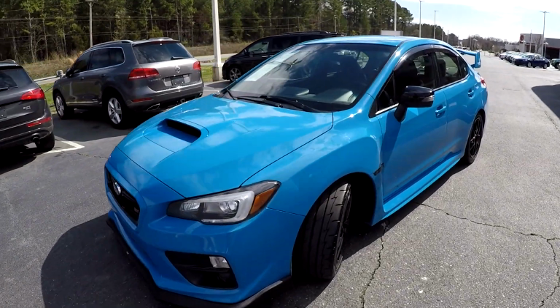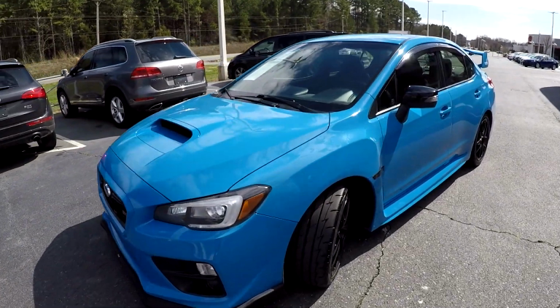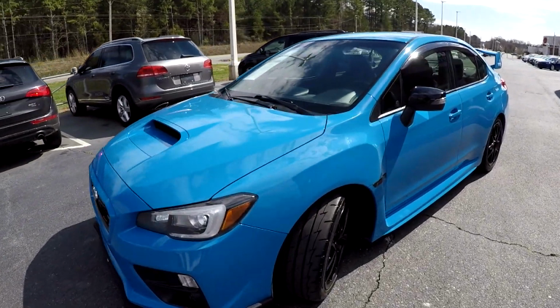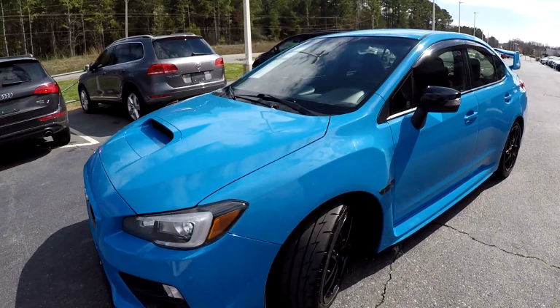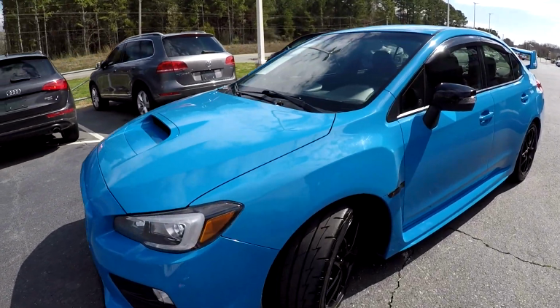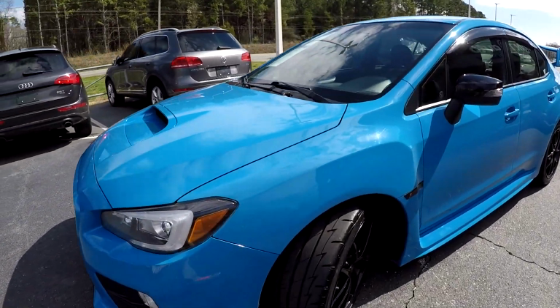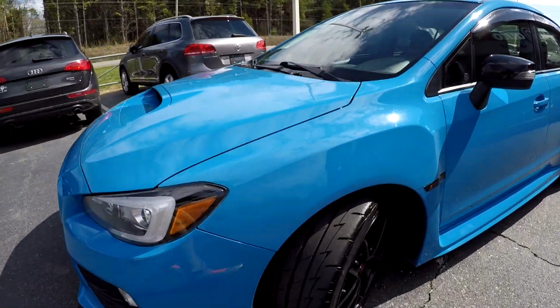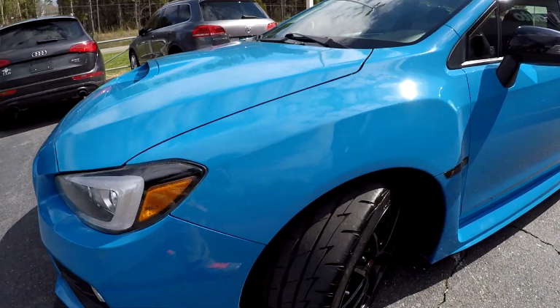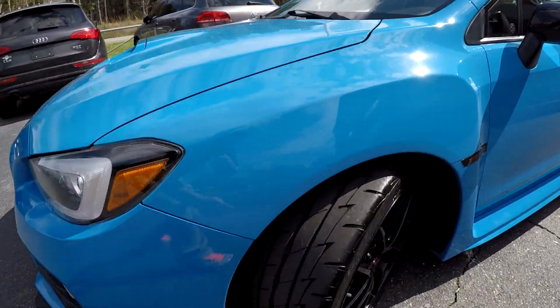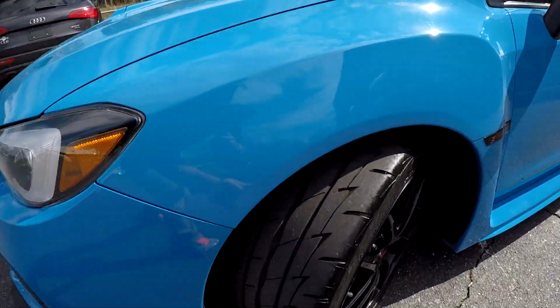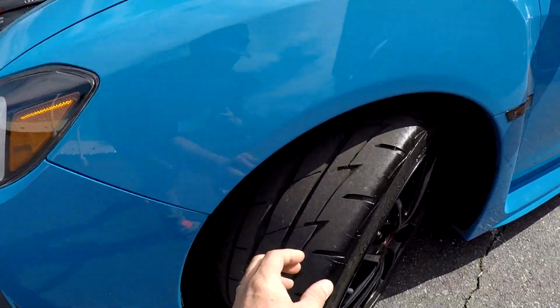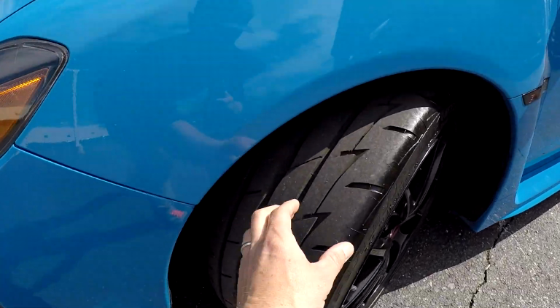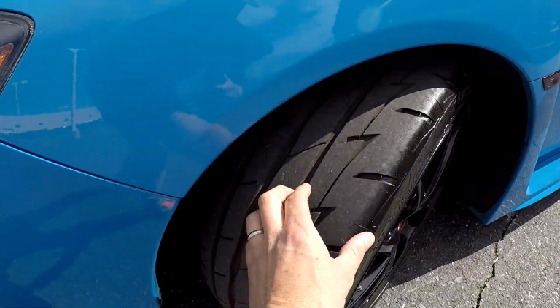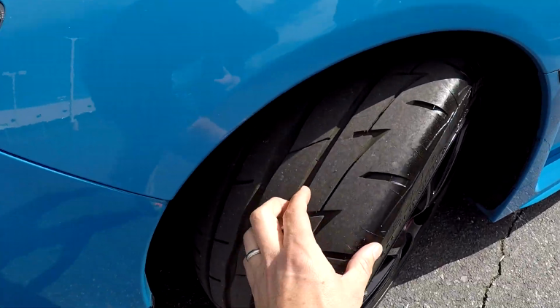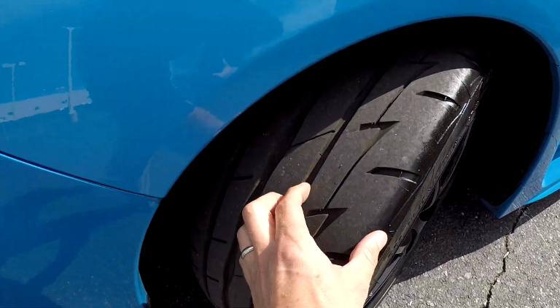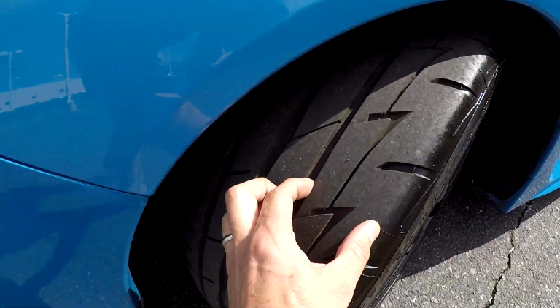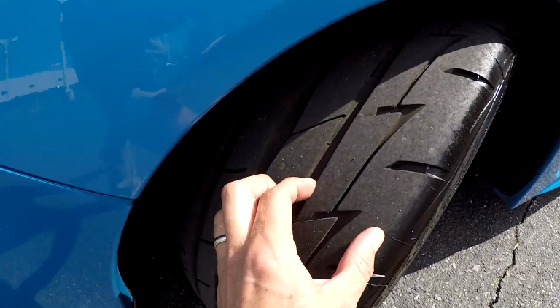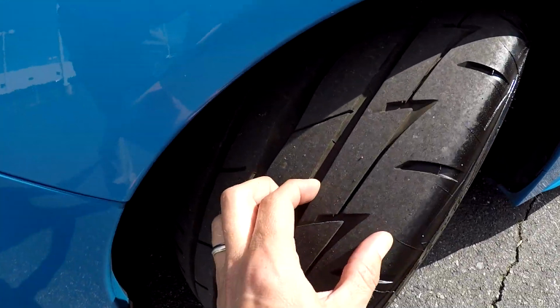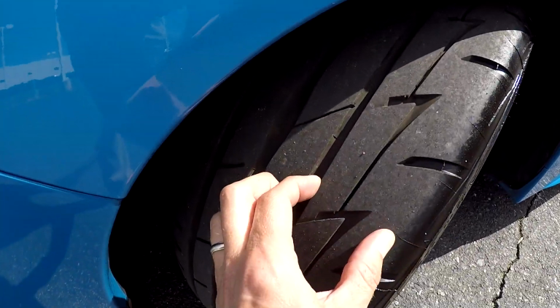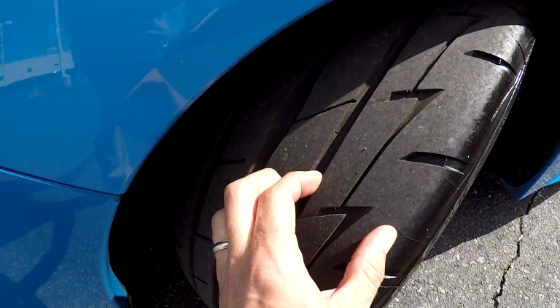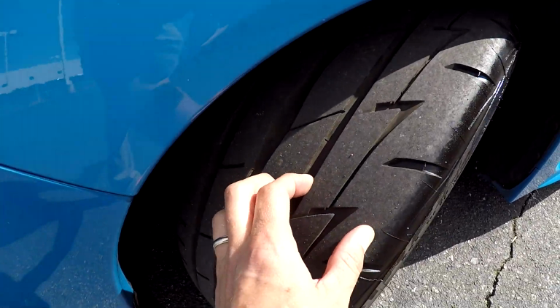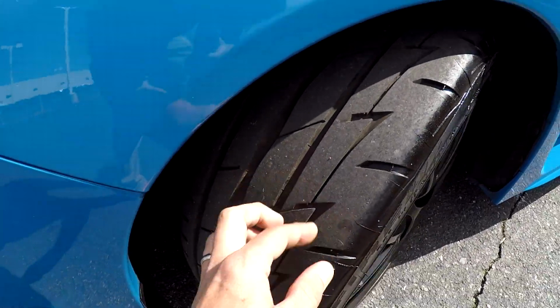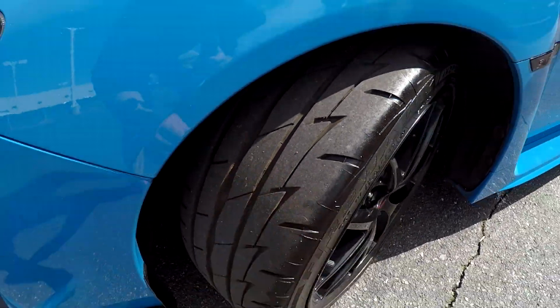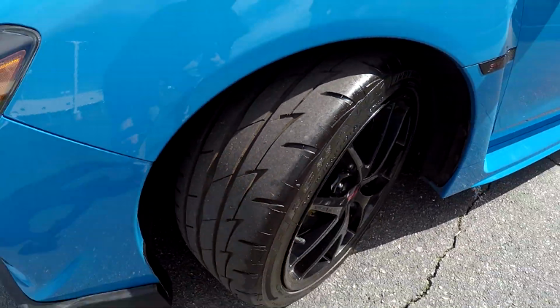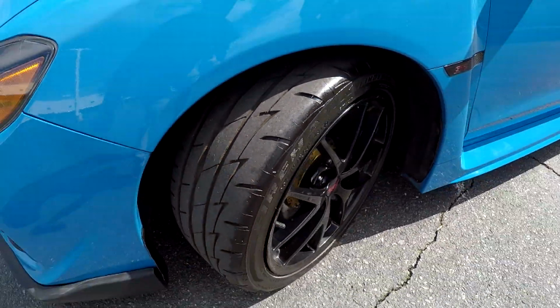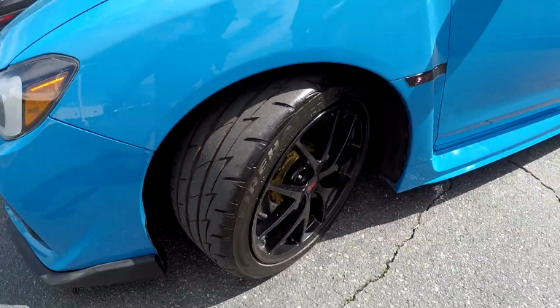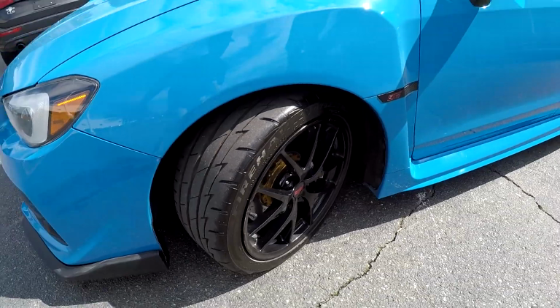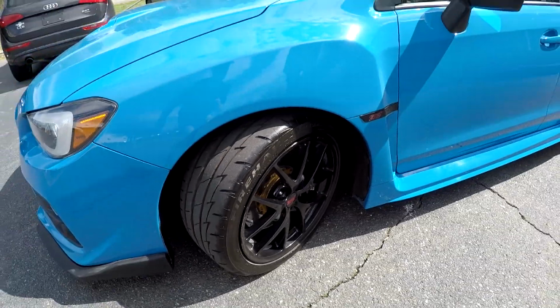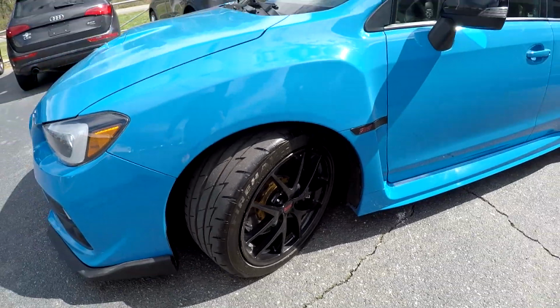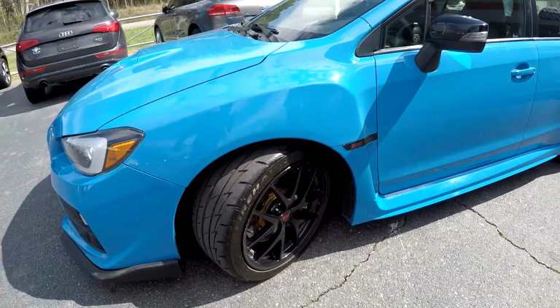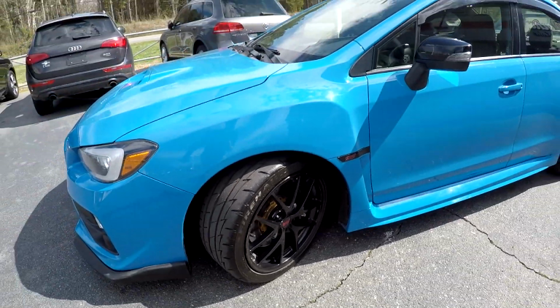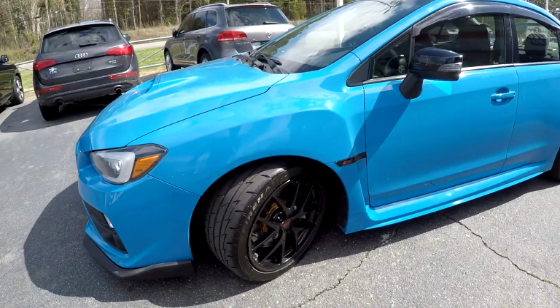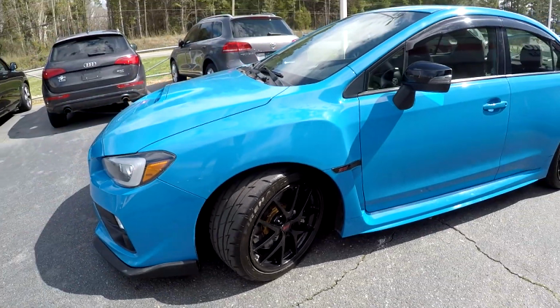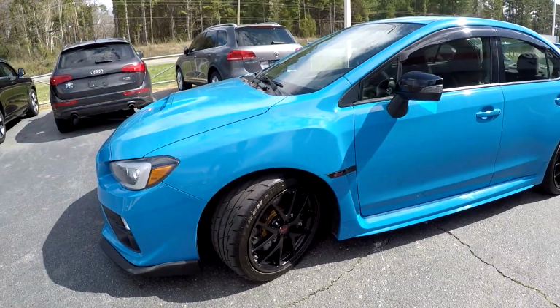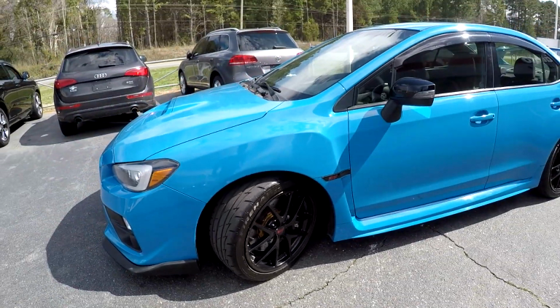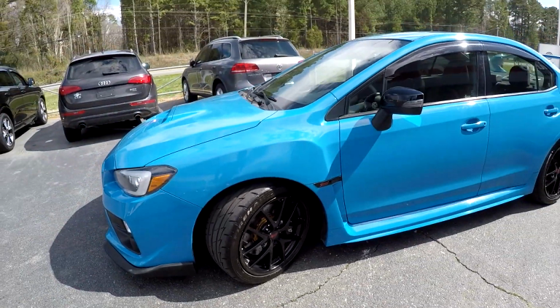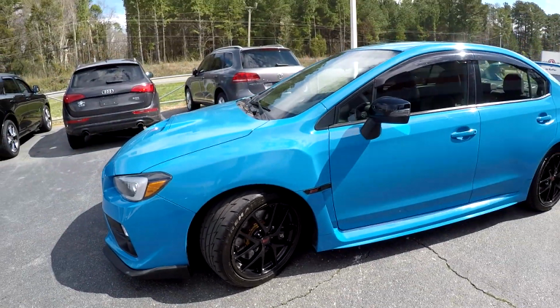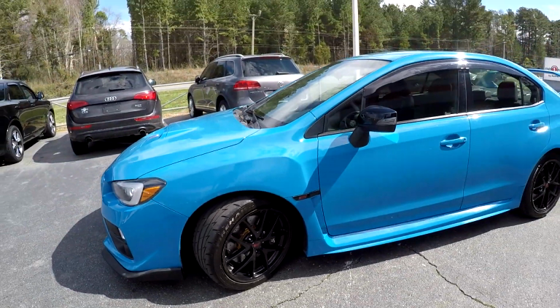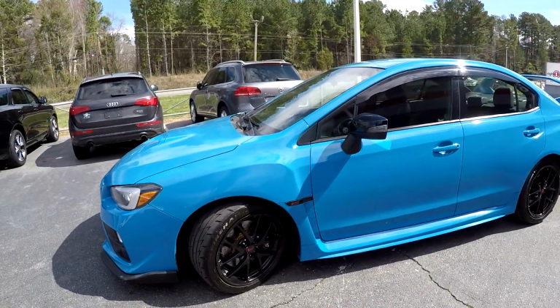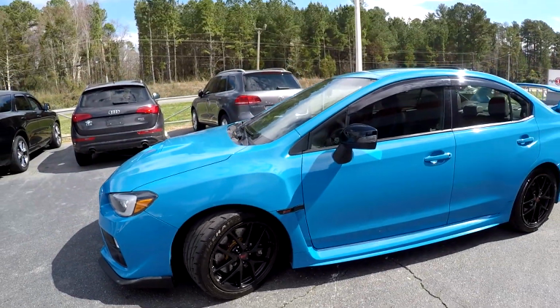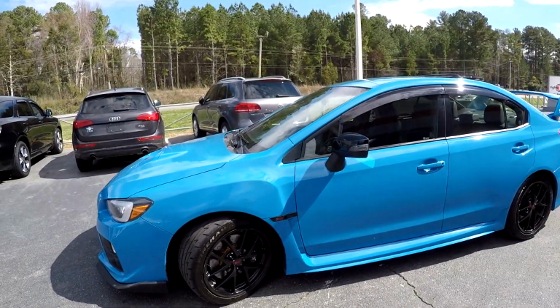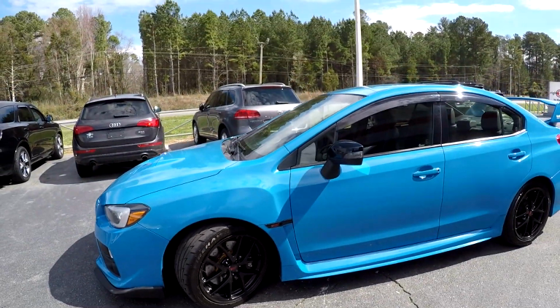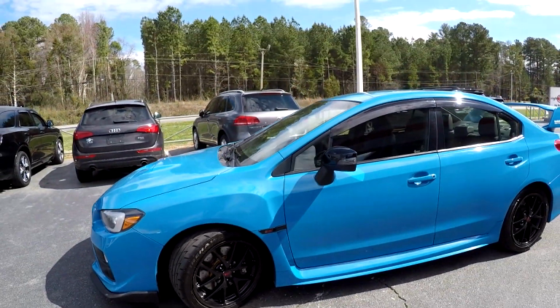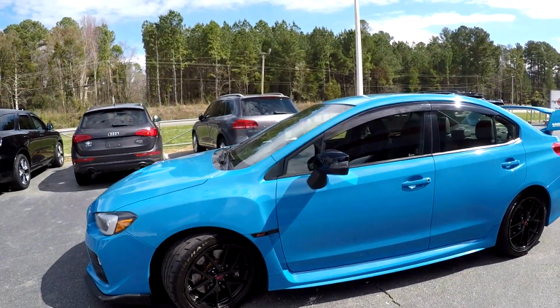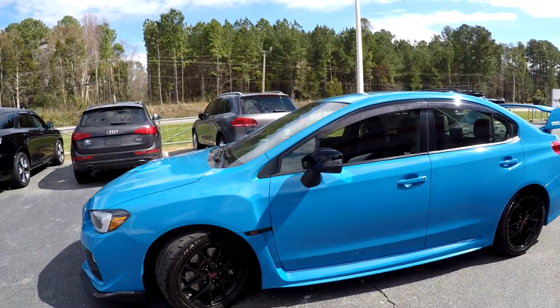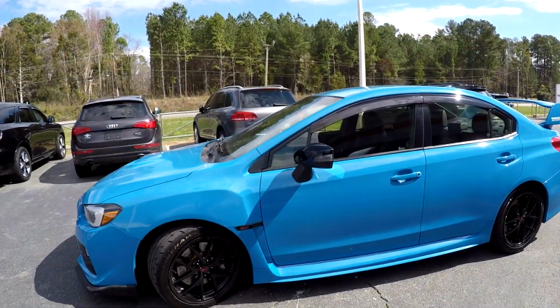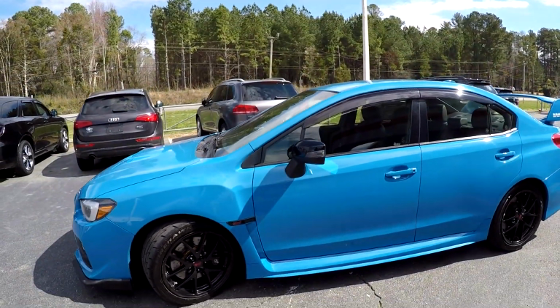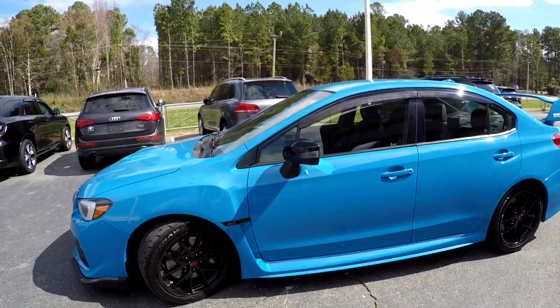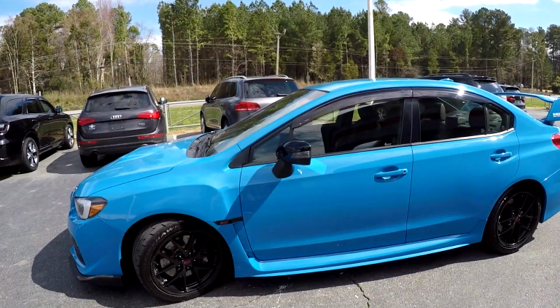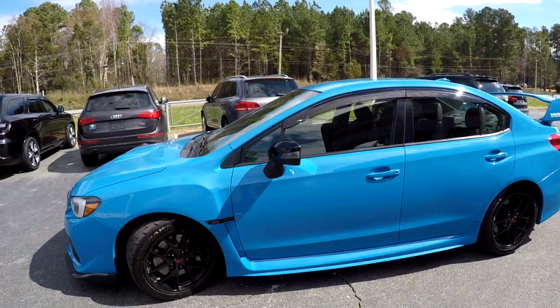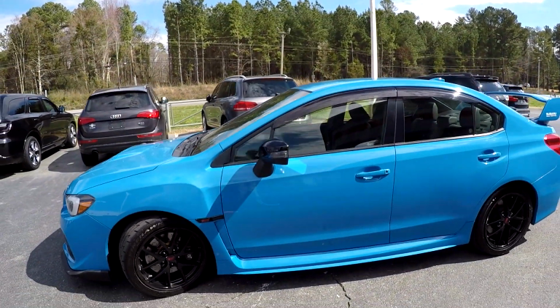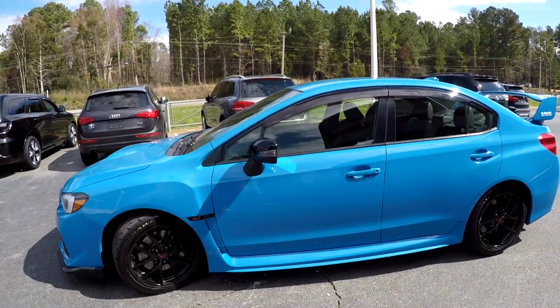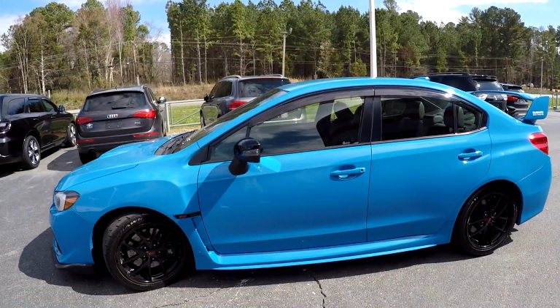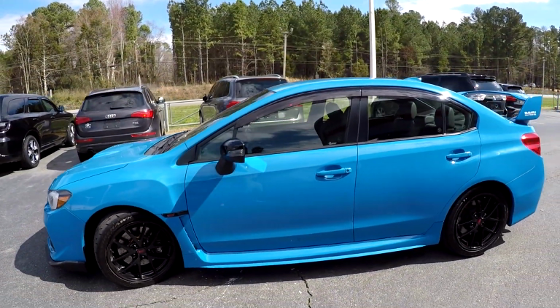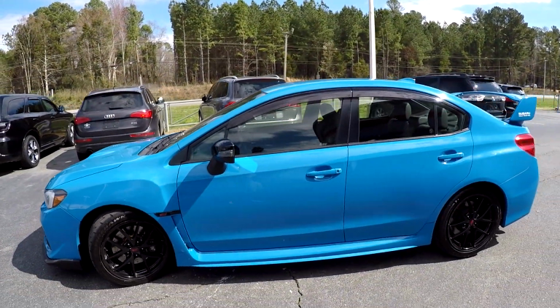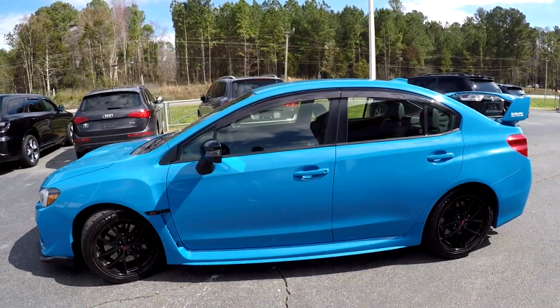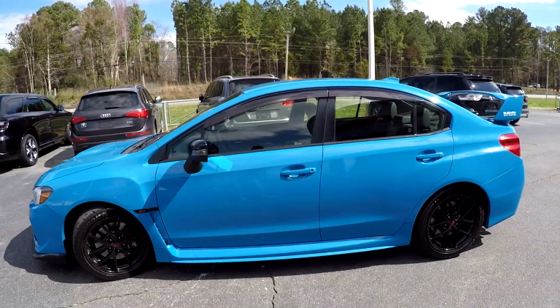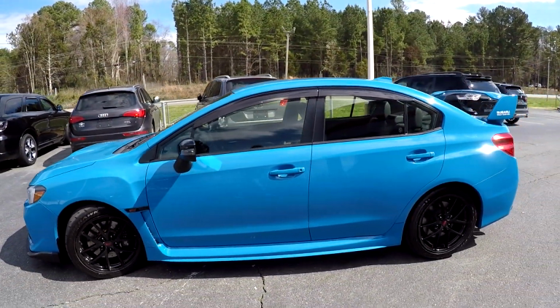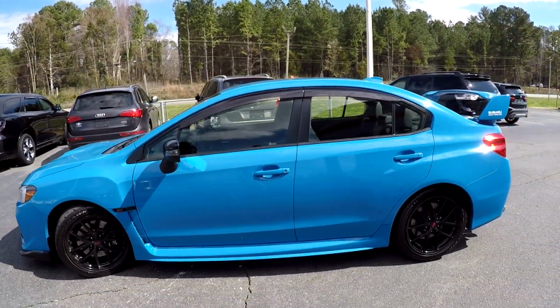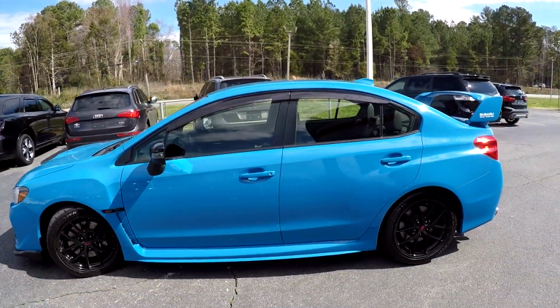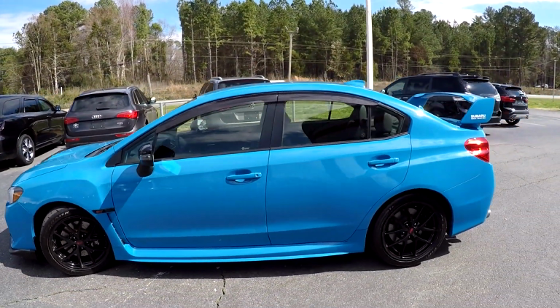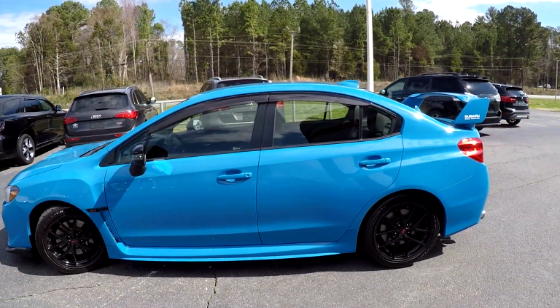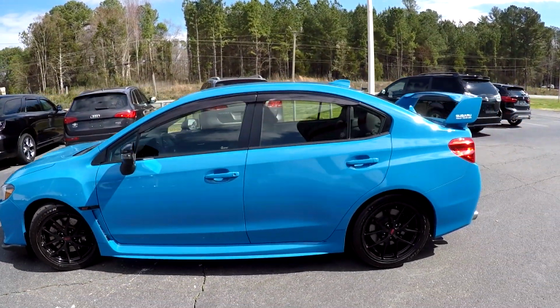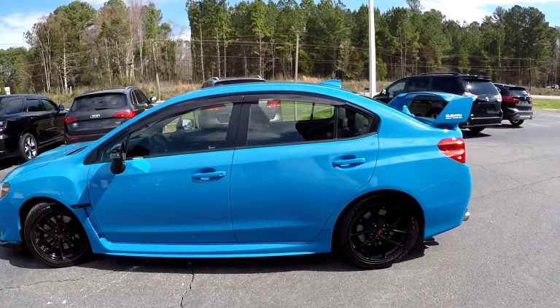We're going to start right up front checking the tires — great tread. Nice set of blackout wheels. As we come around the exterior, we just want to look for any damage.